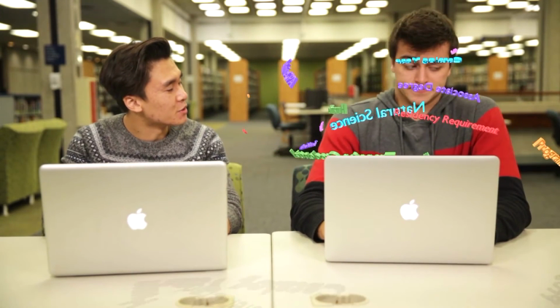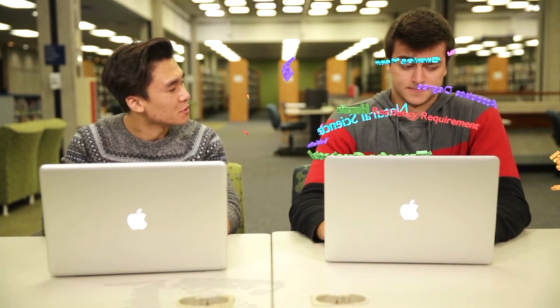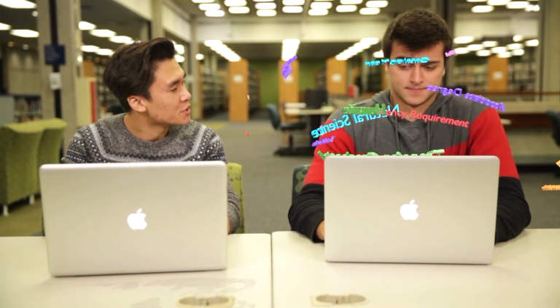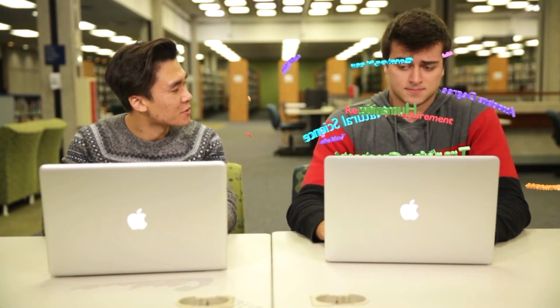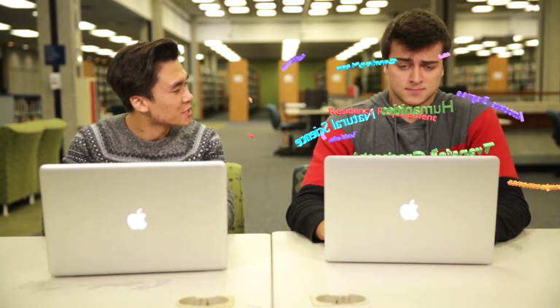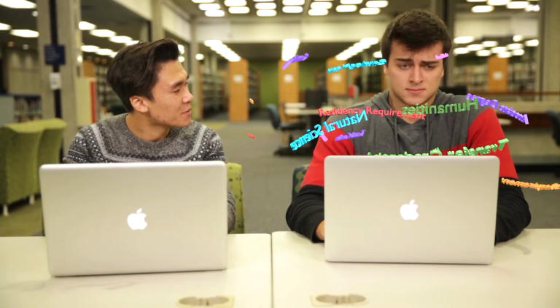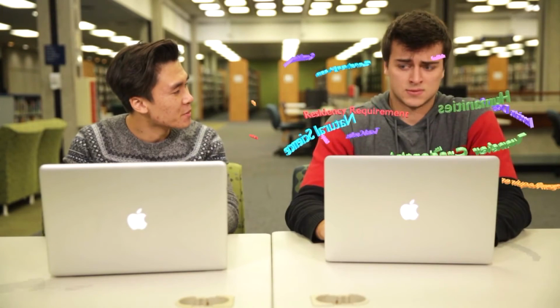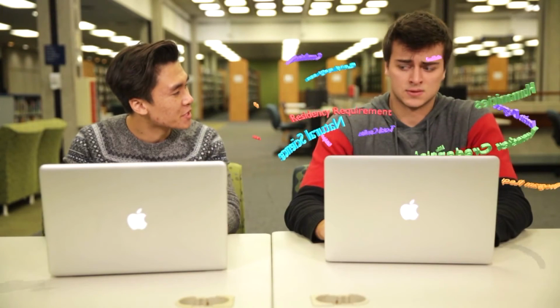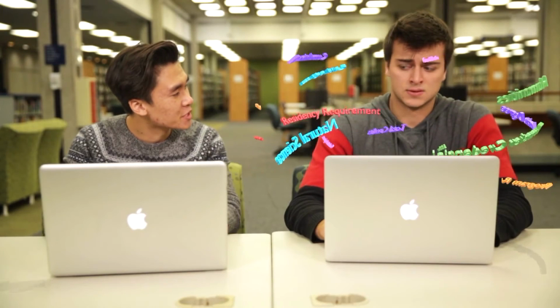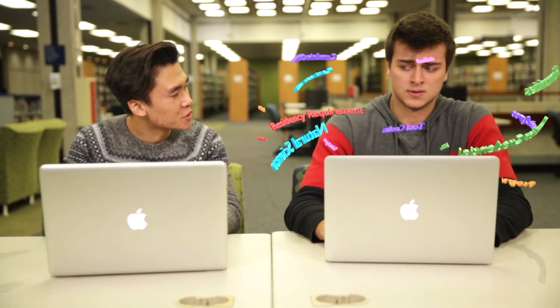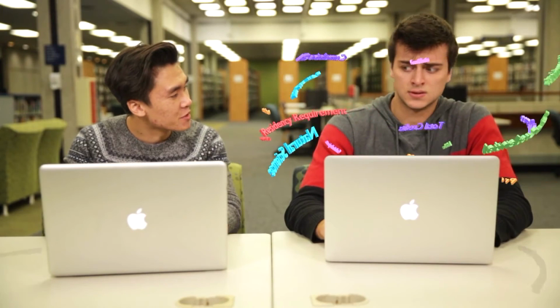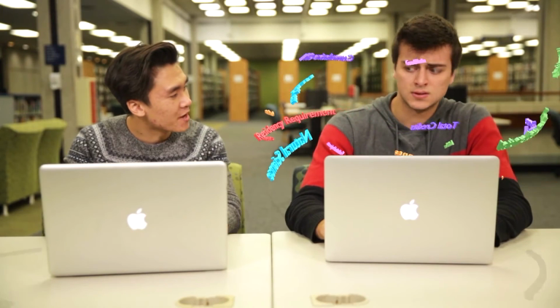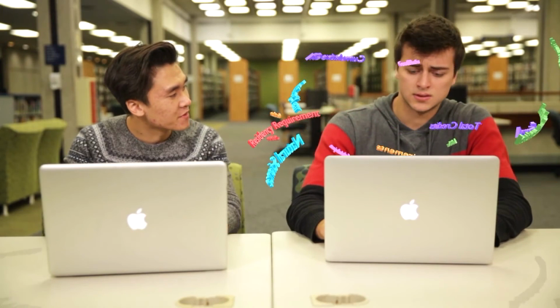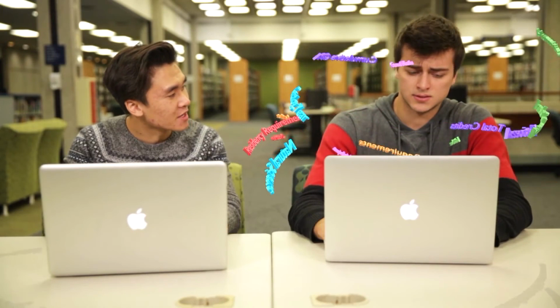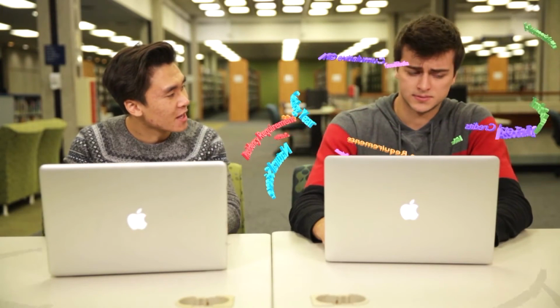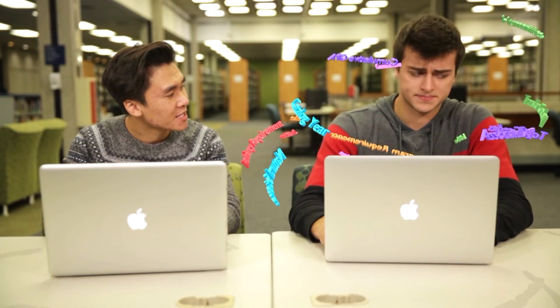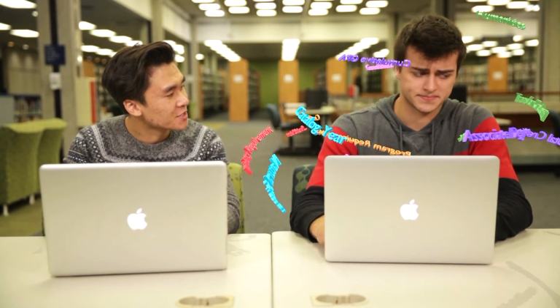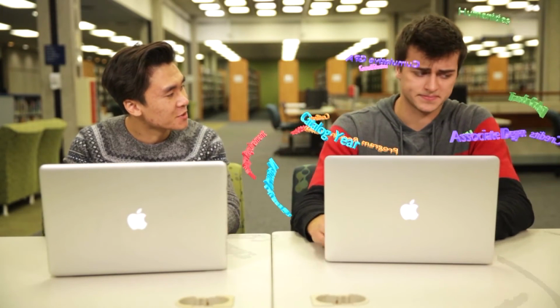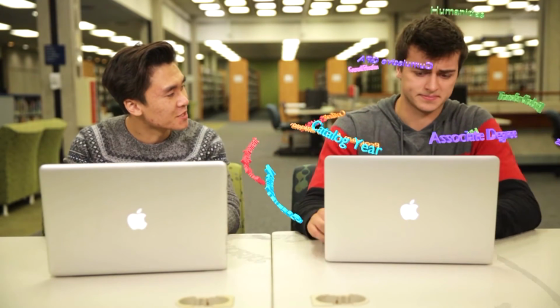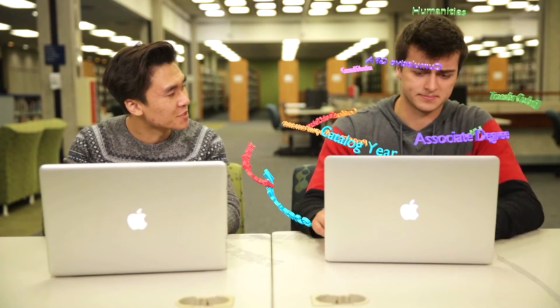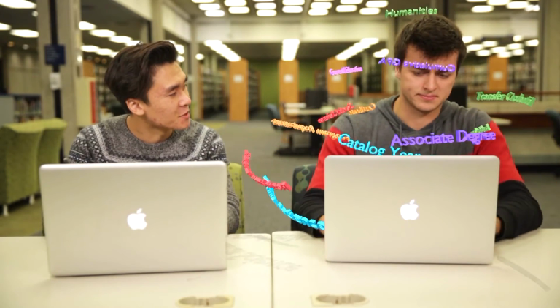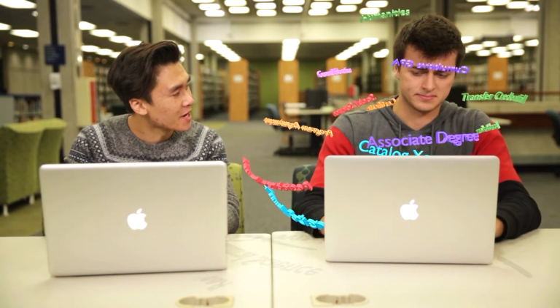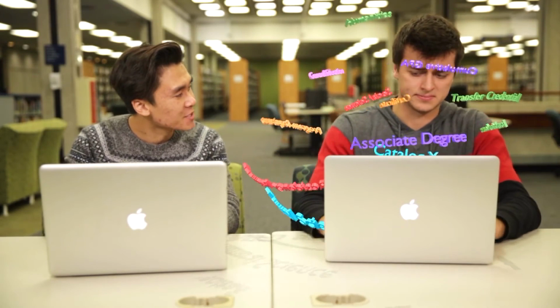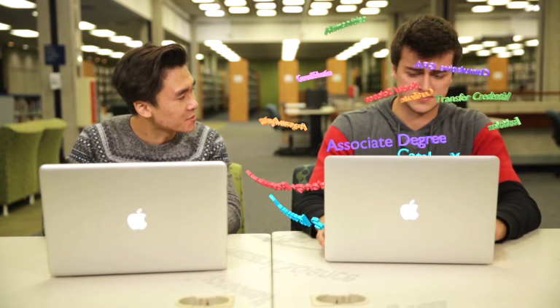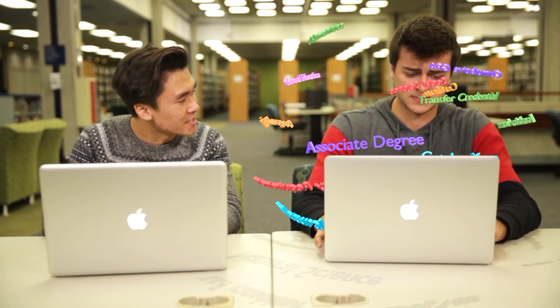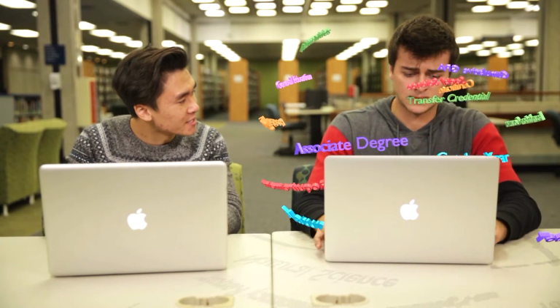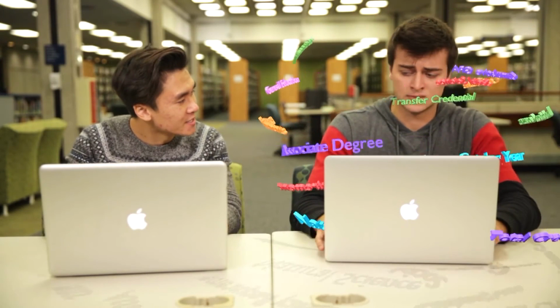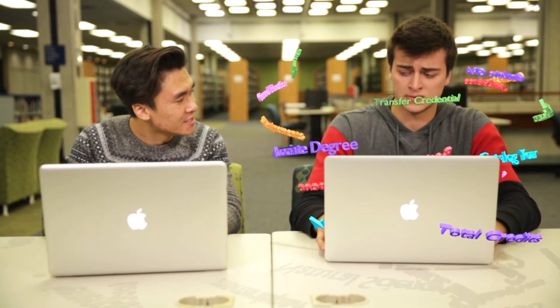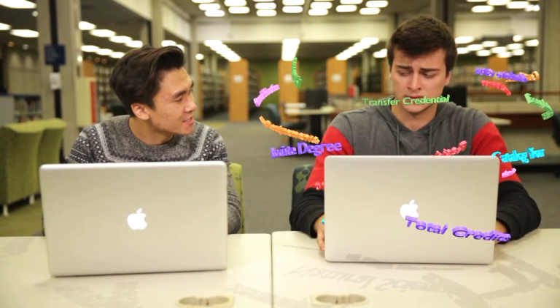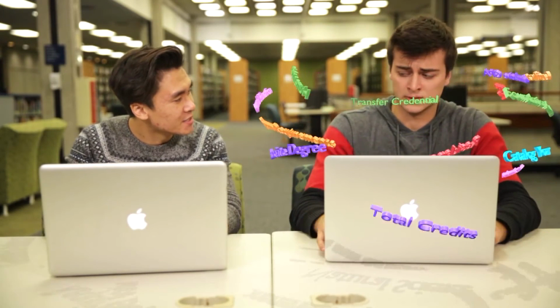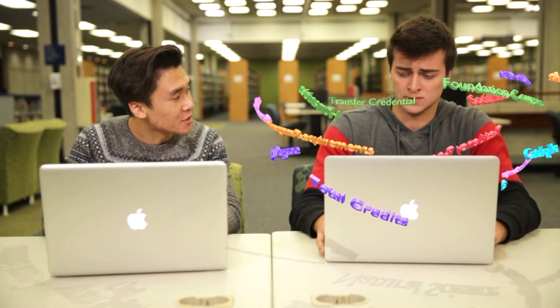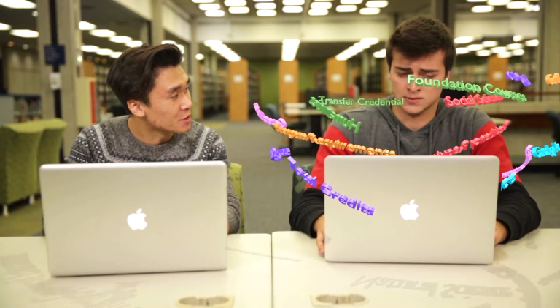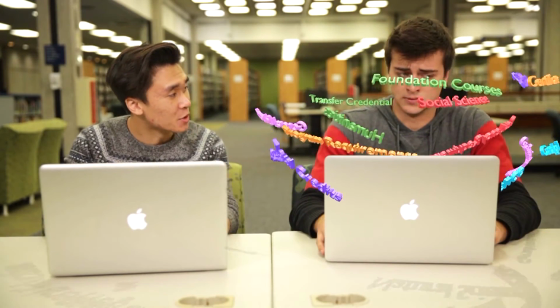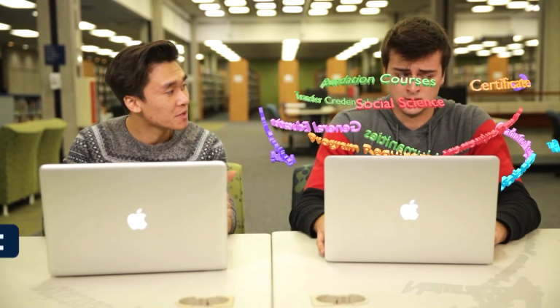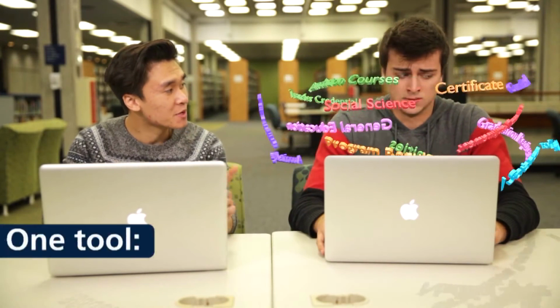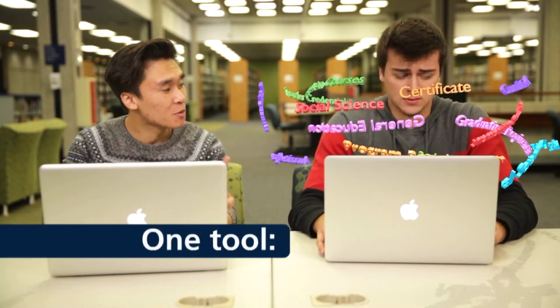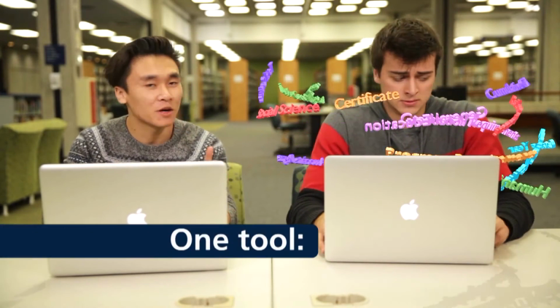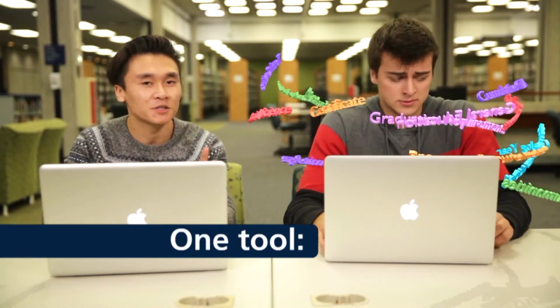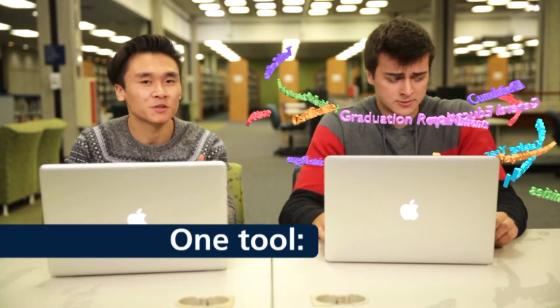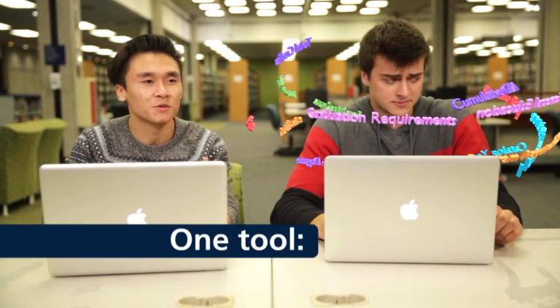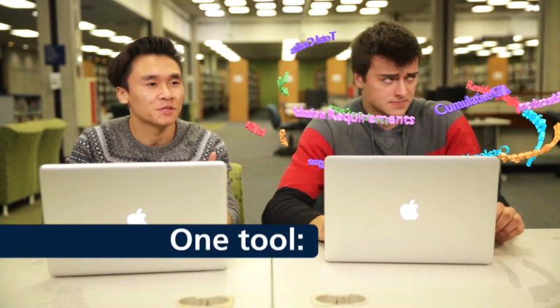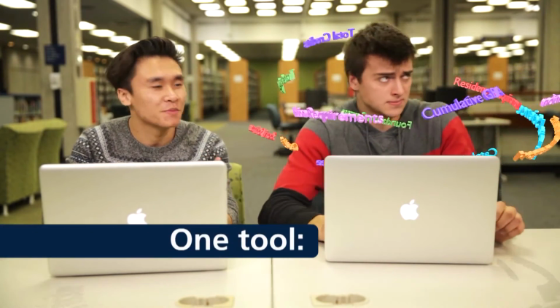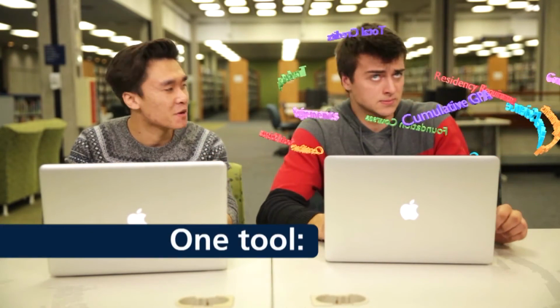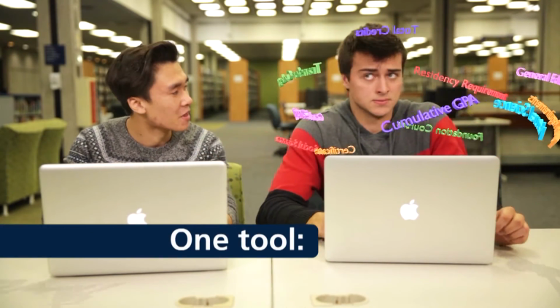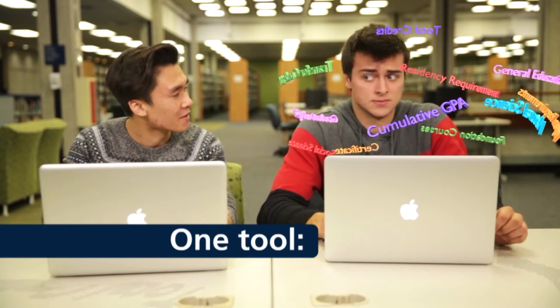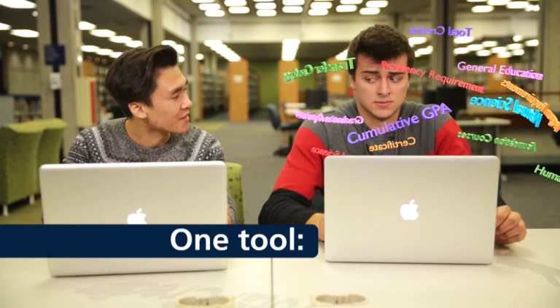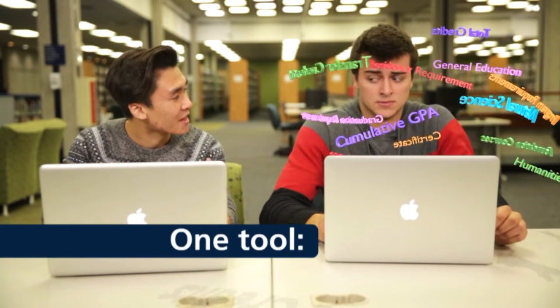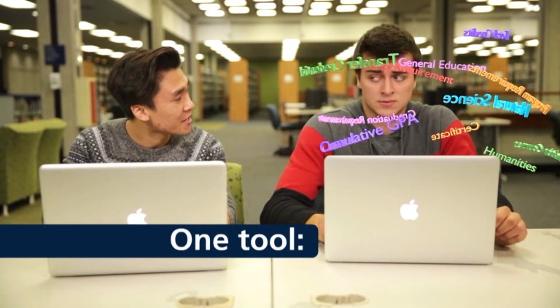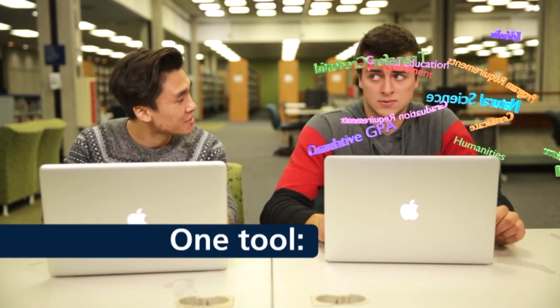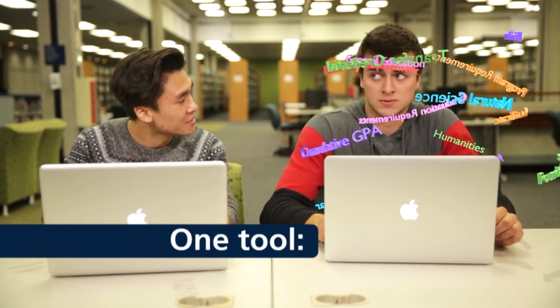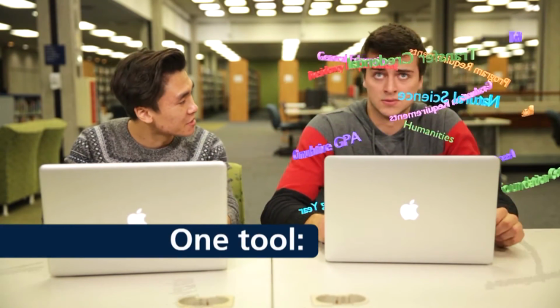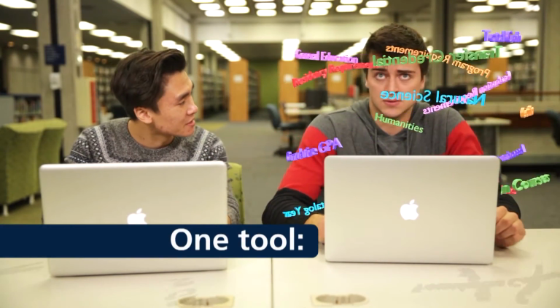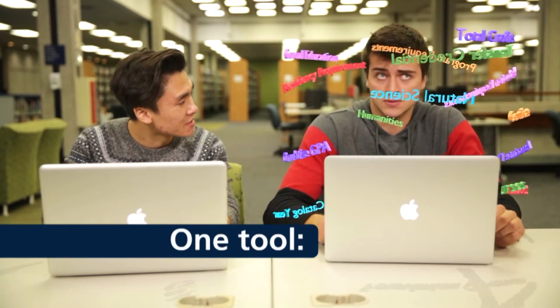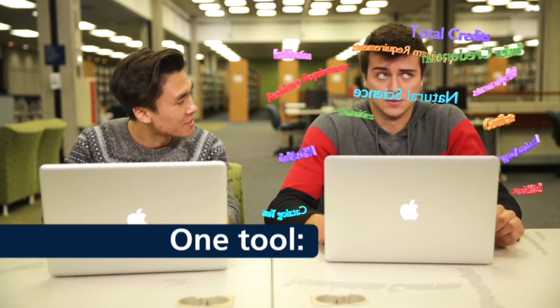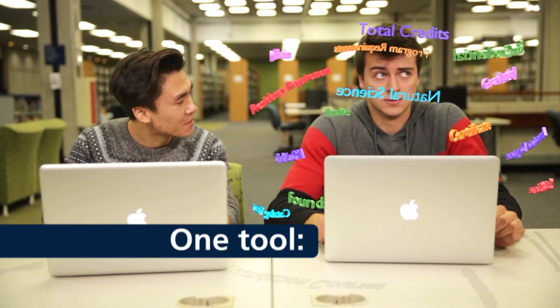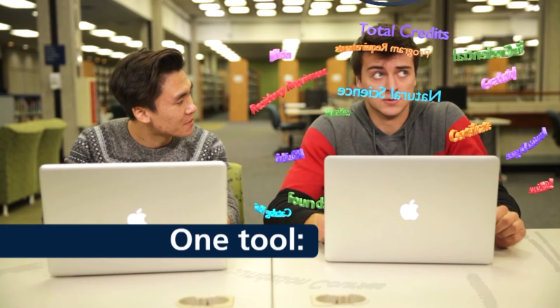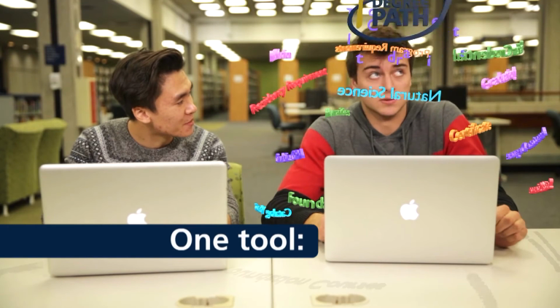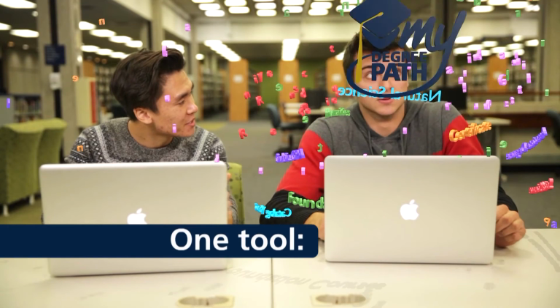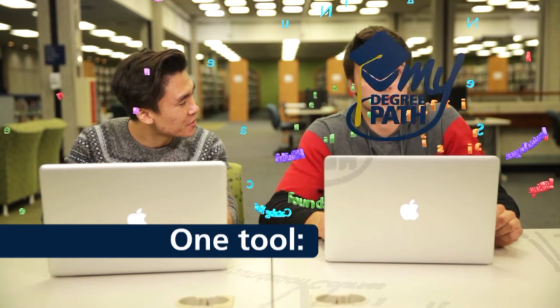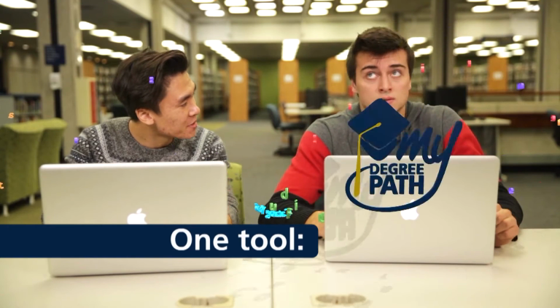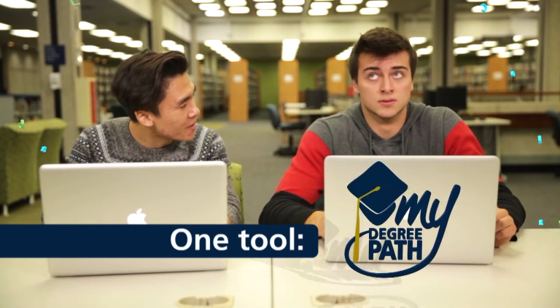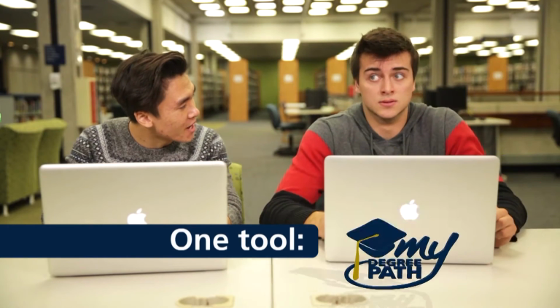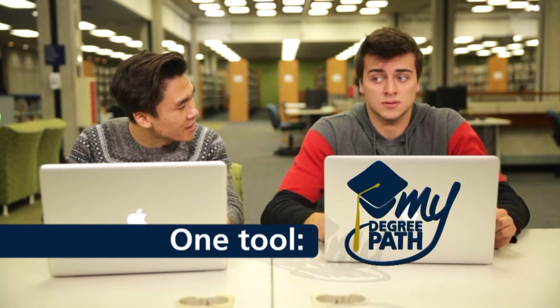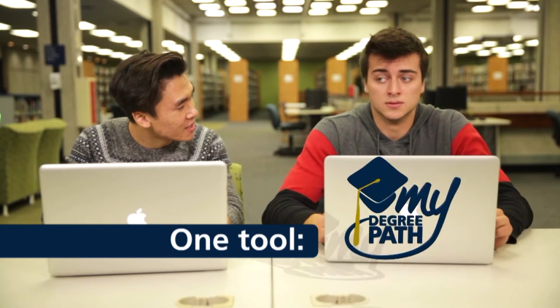Don't stress about making sure you have the classes you need to graduate. You only need one tool to make your life a lot easier: My Degree Path.